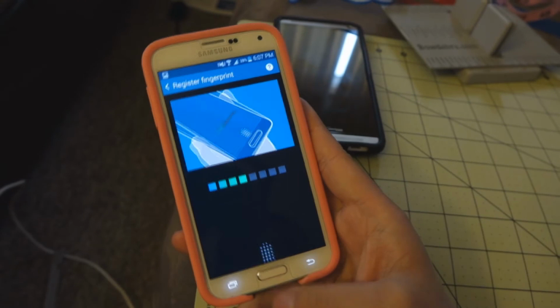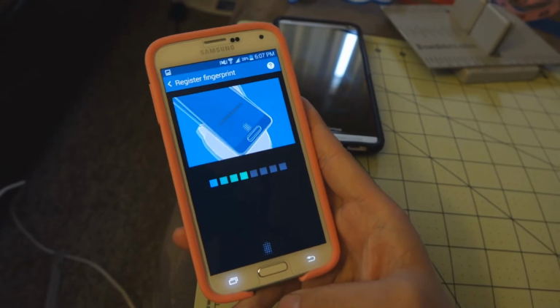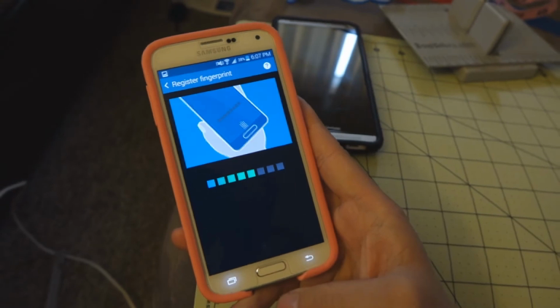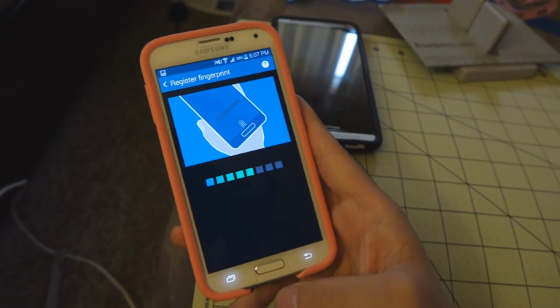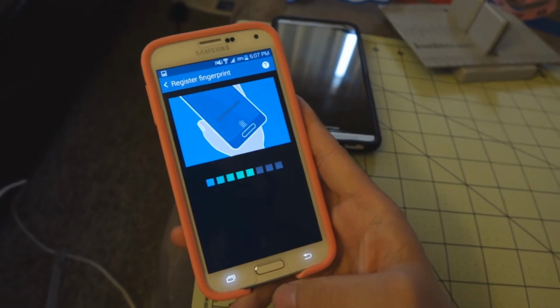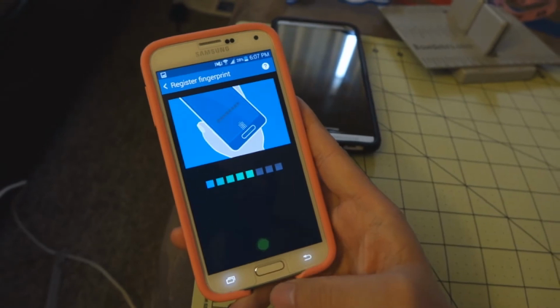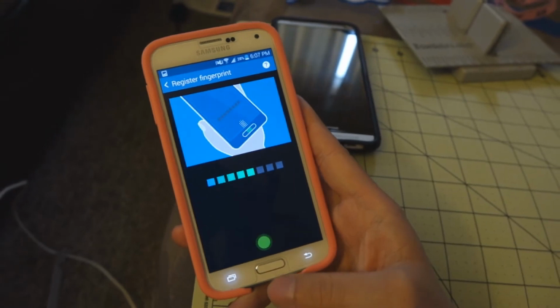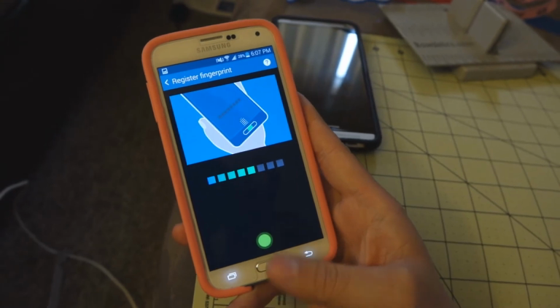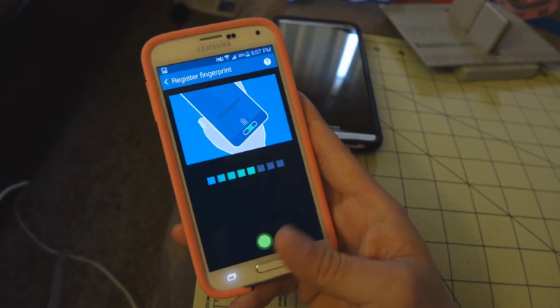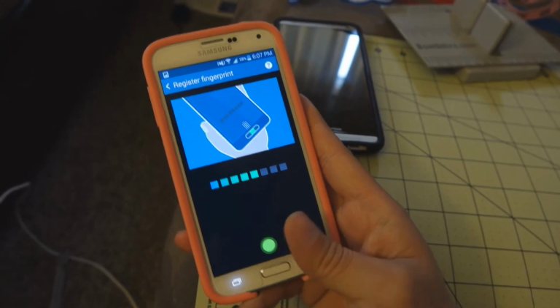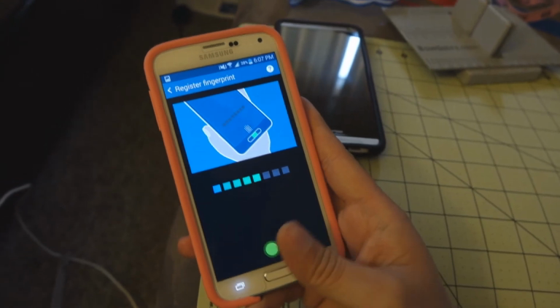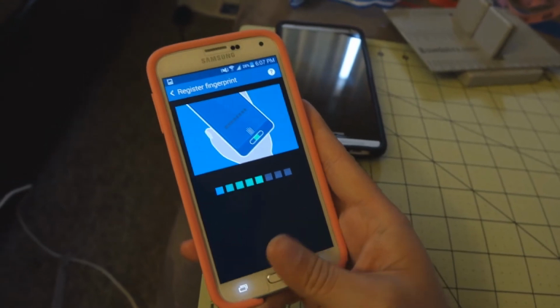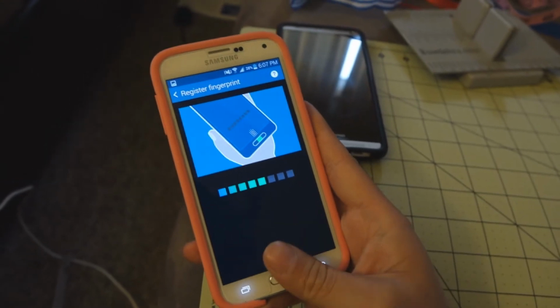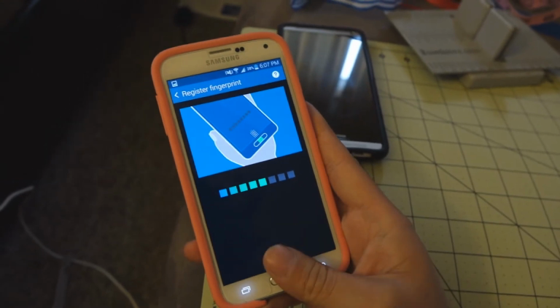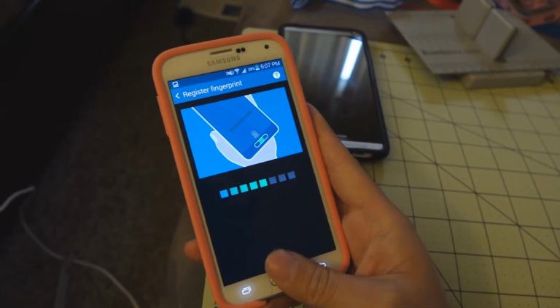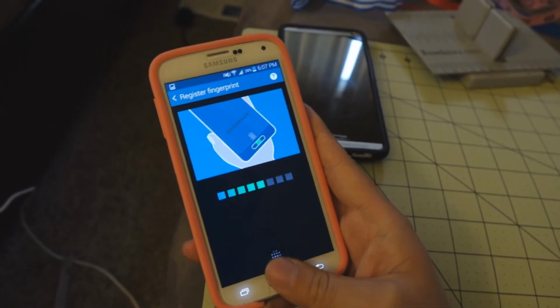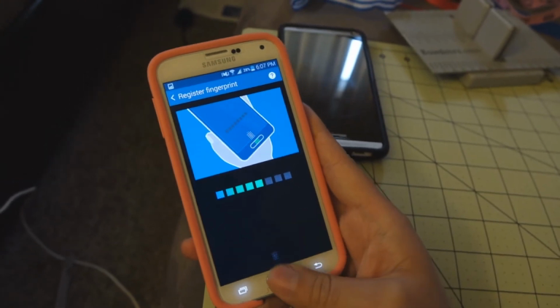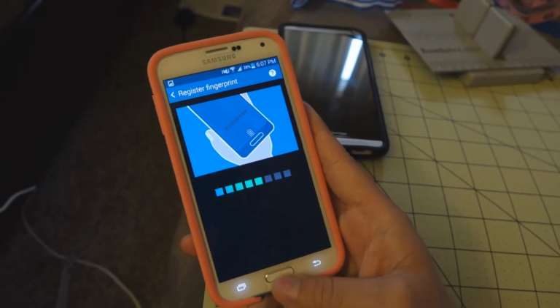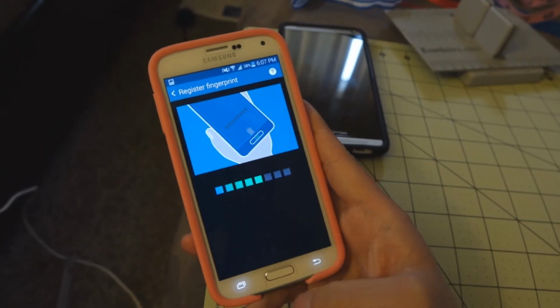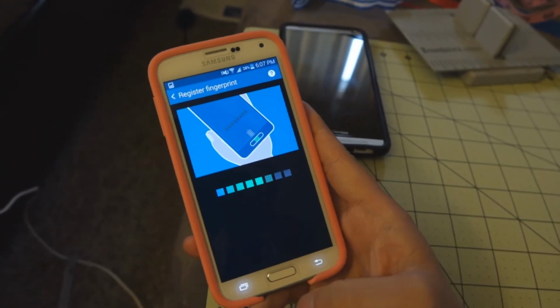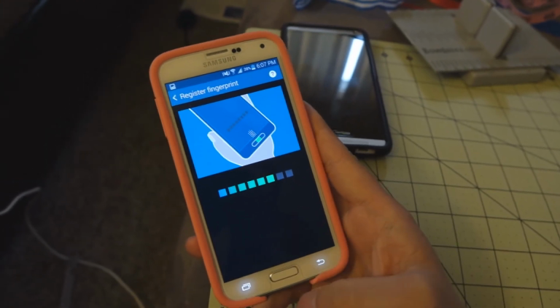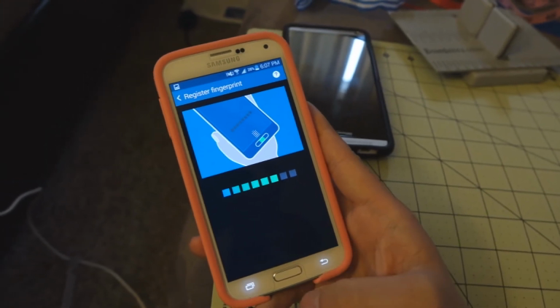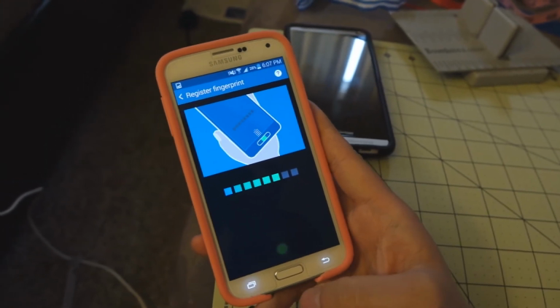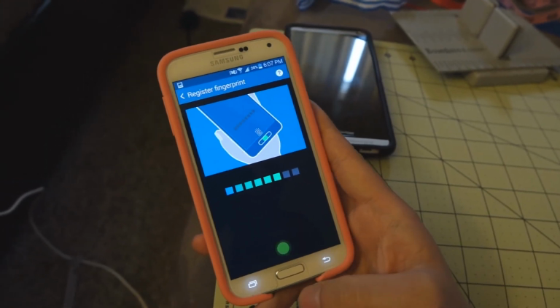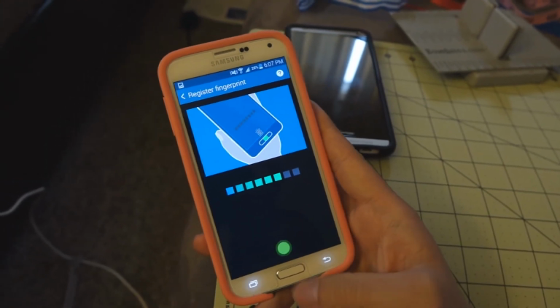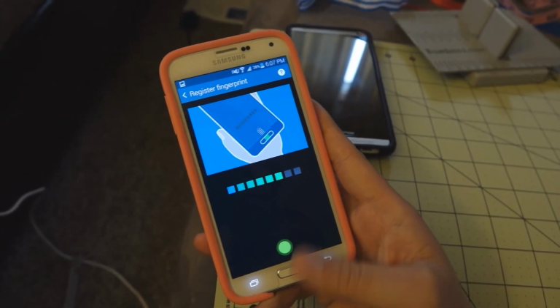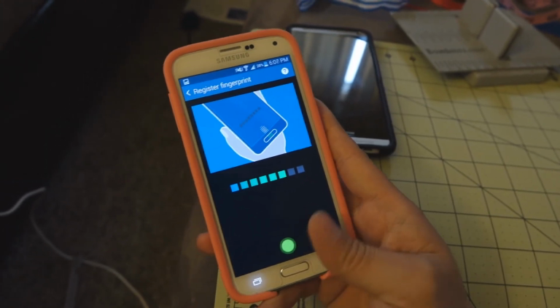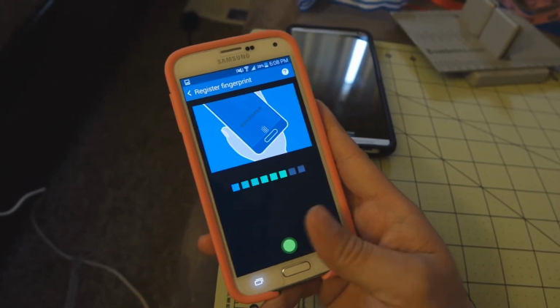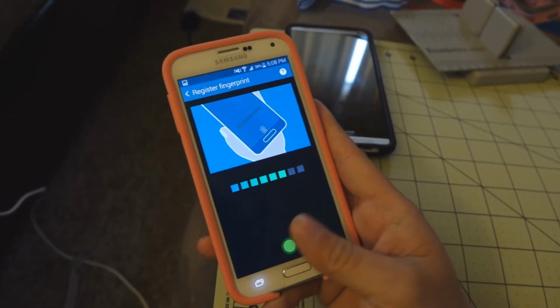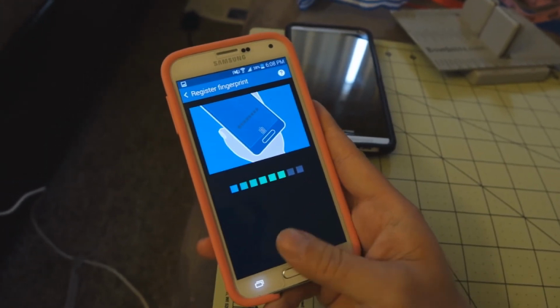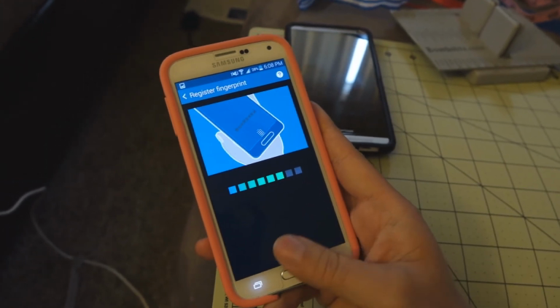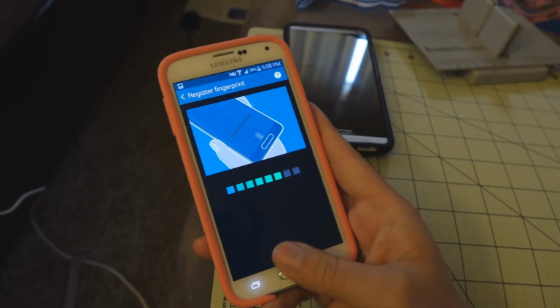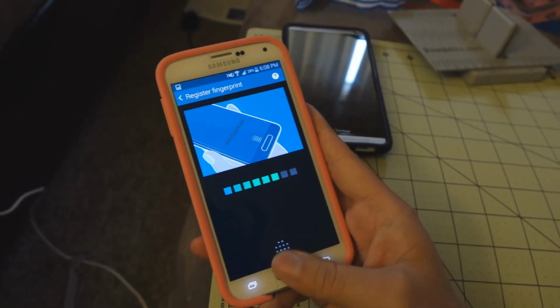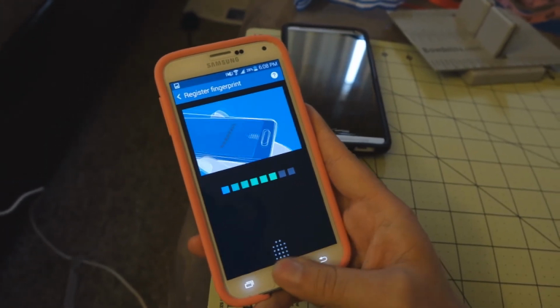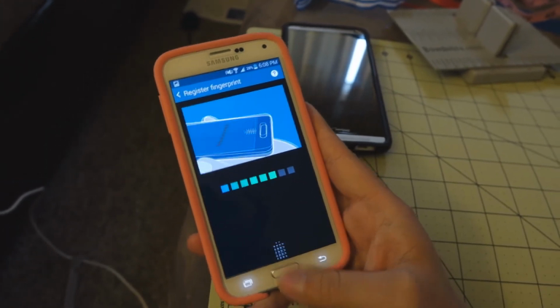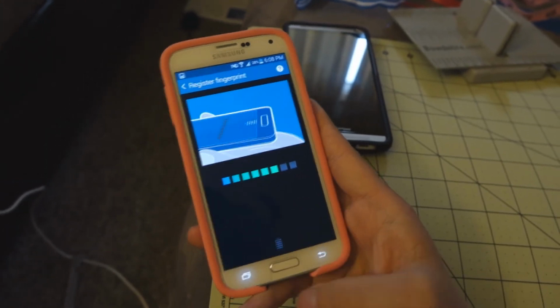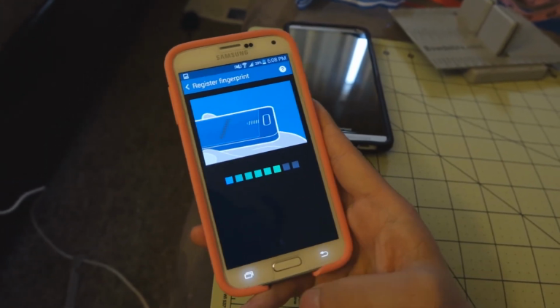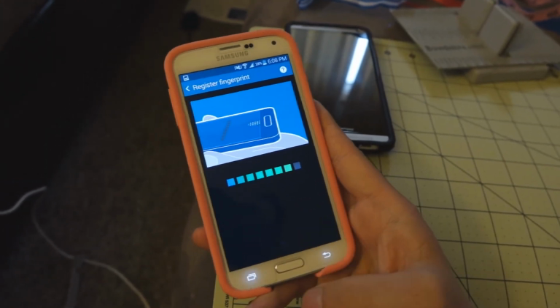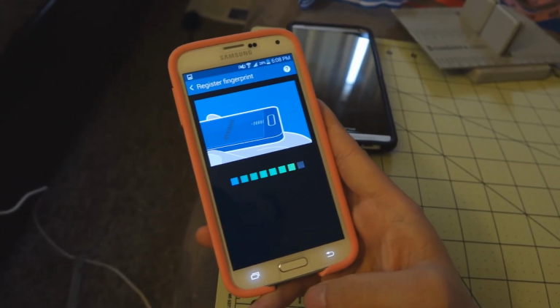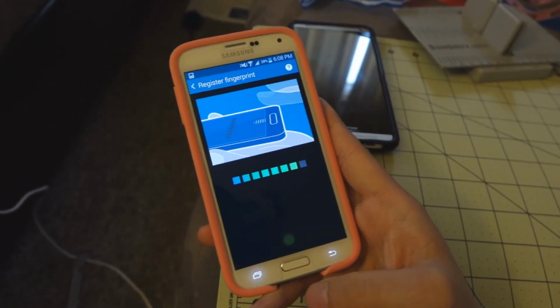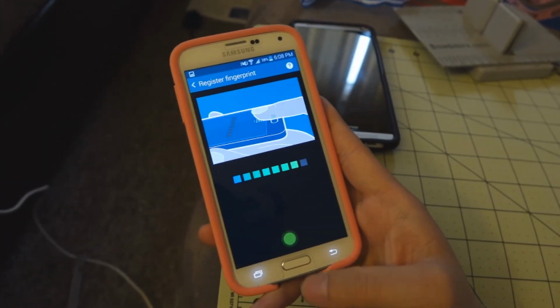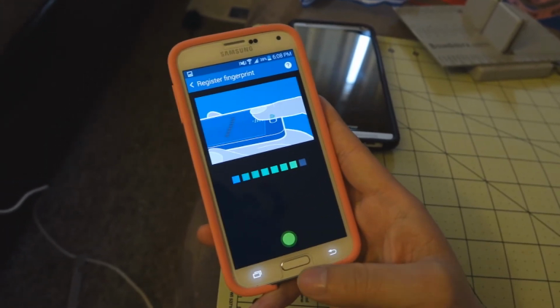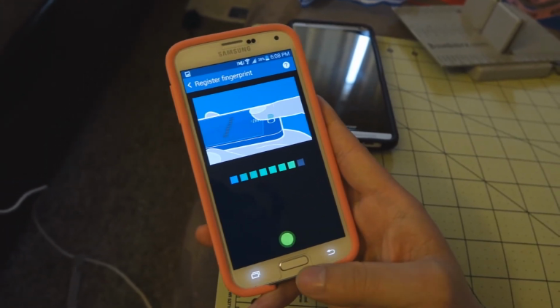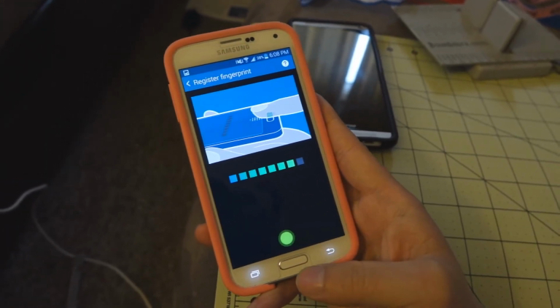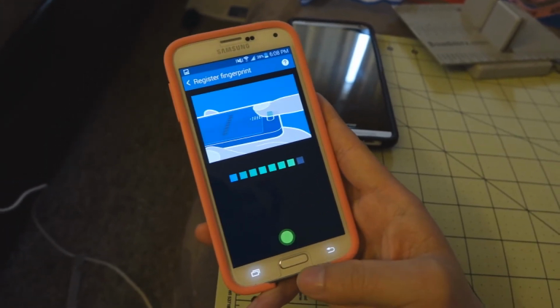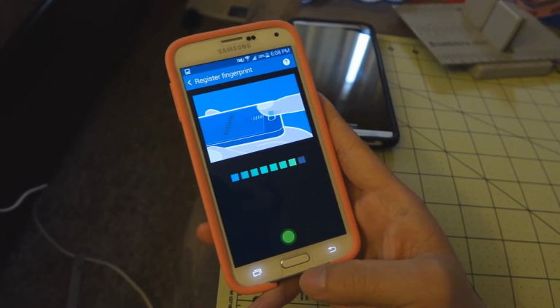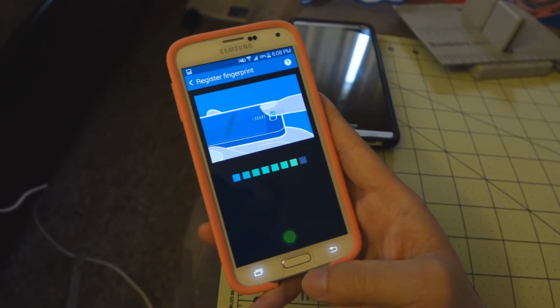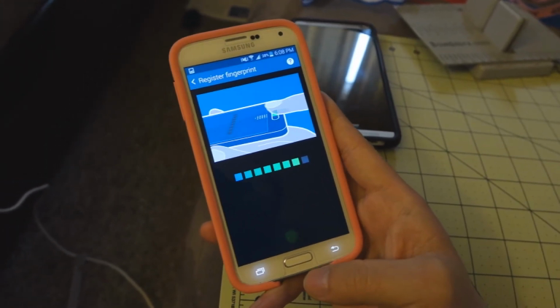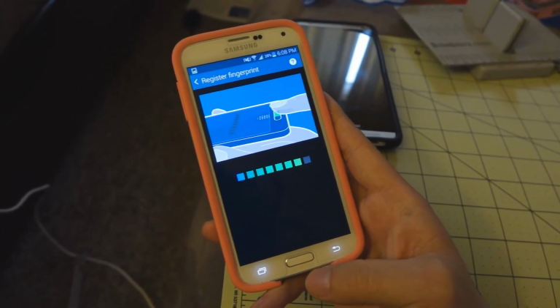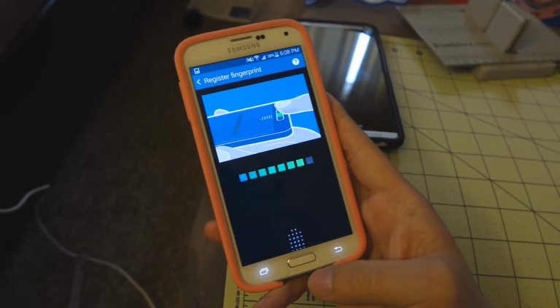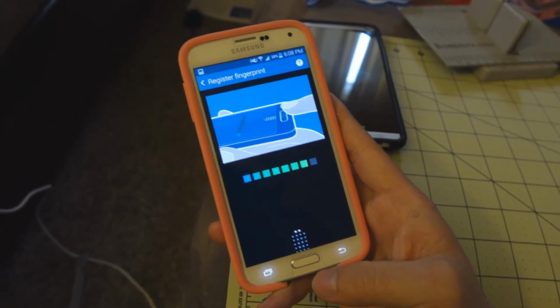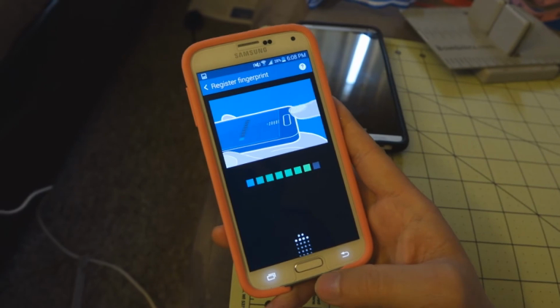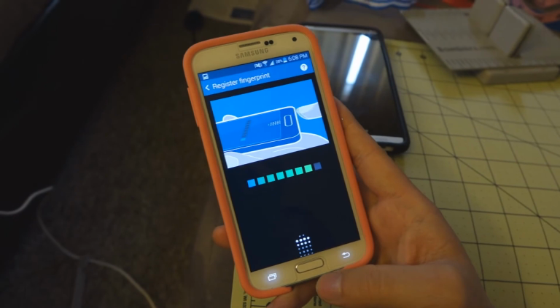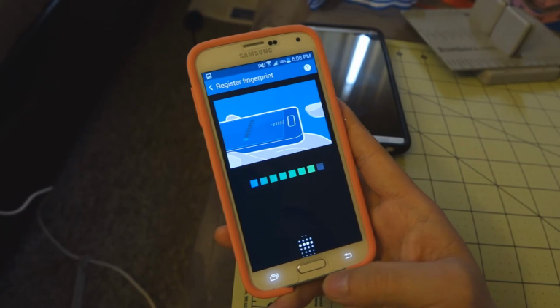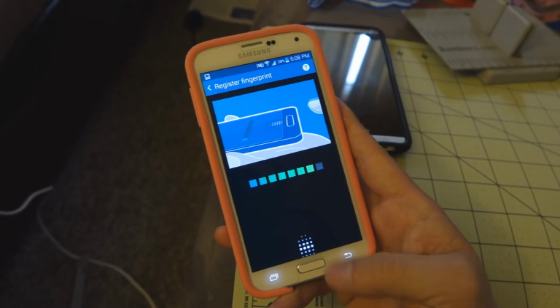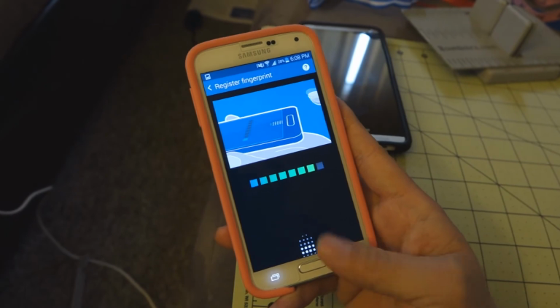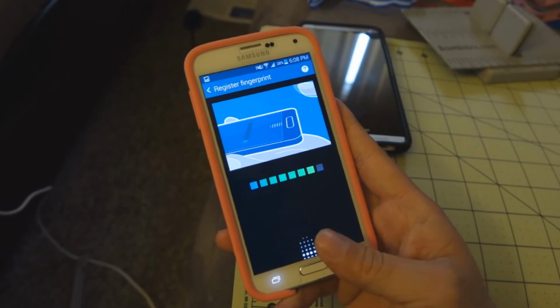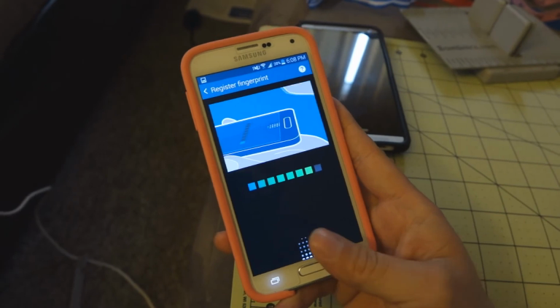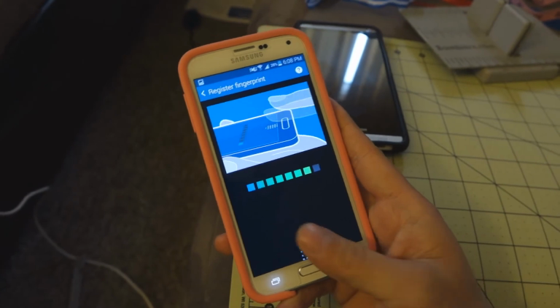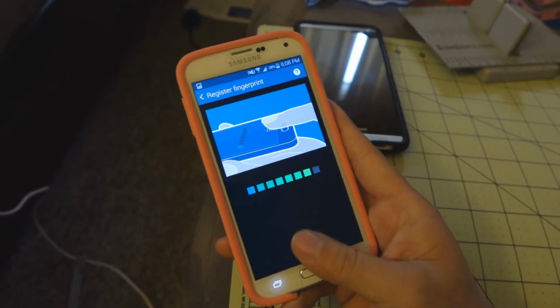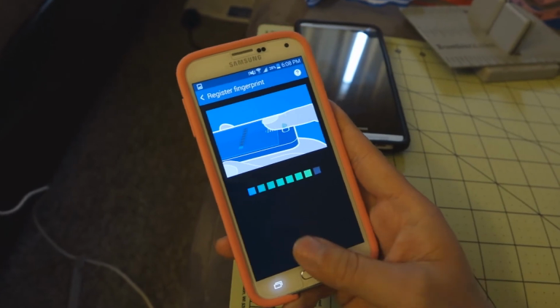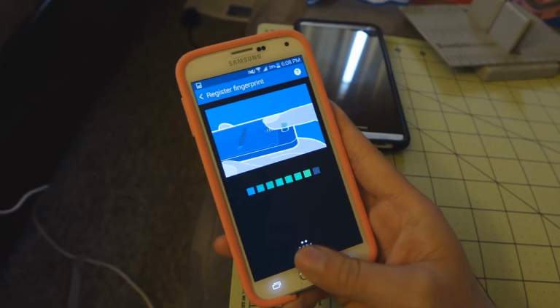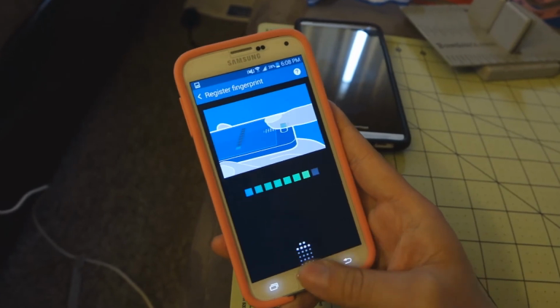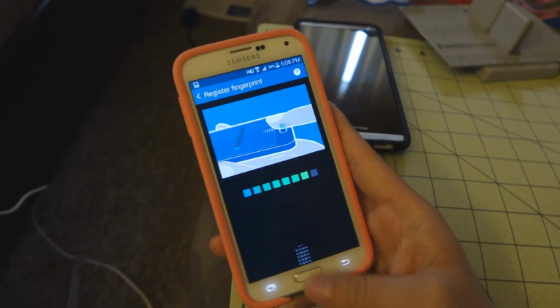You might want to do this with the other hand as well, in case you switch hands from time to time.